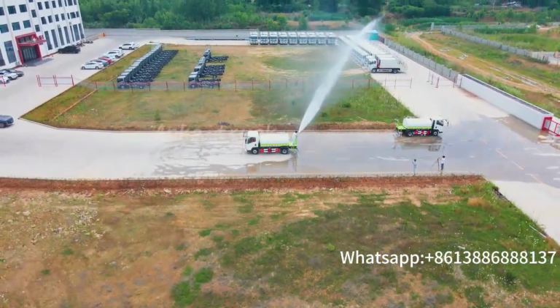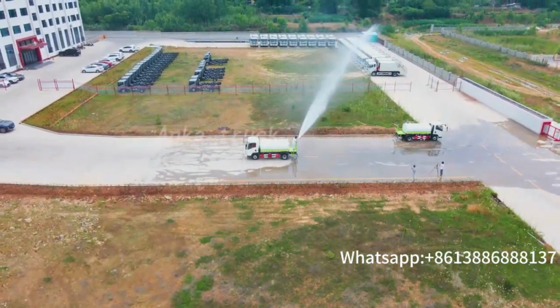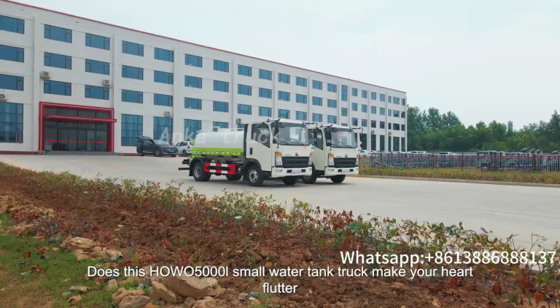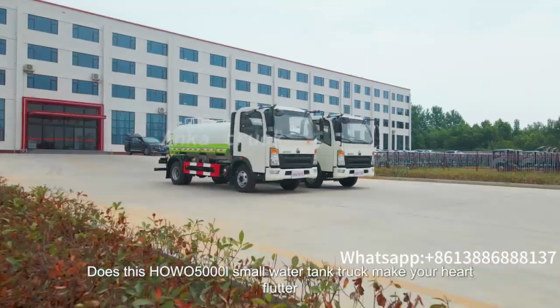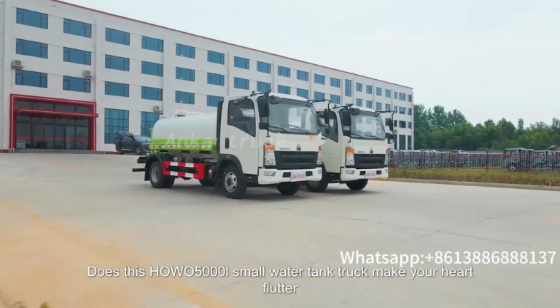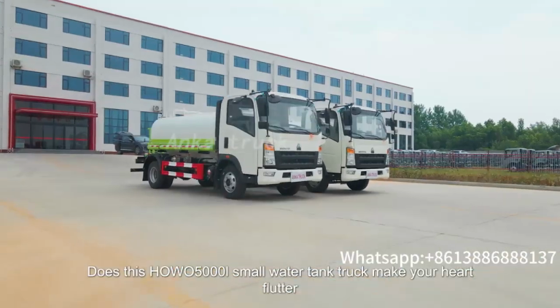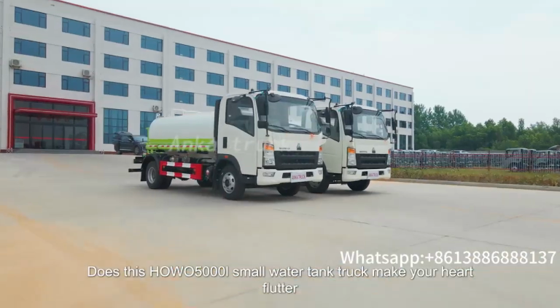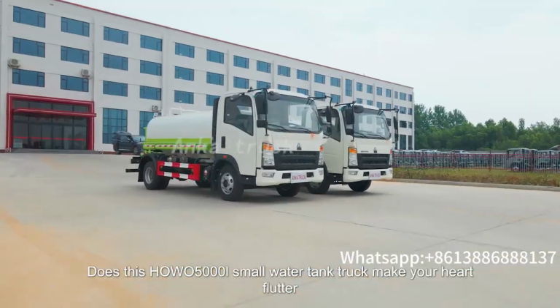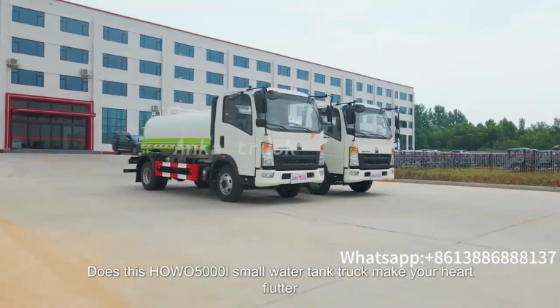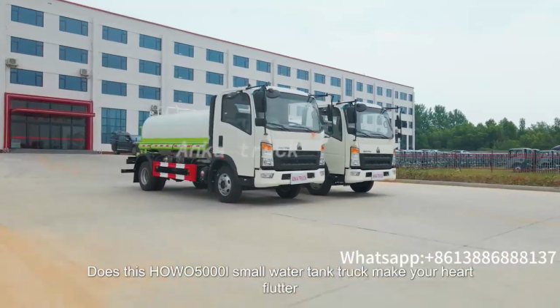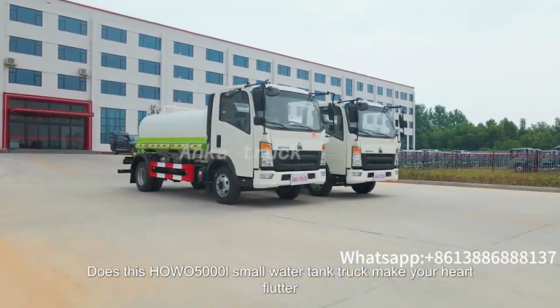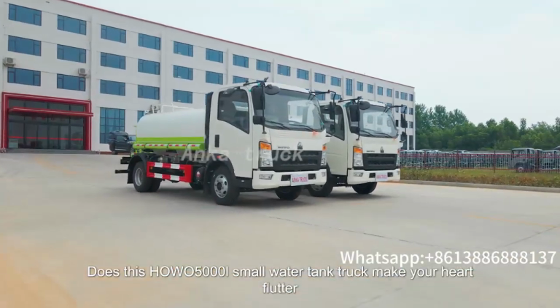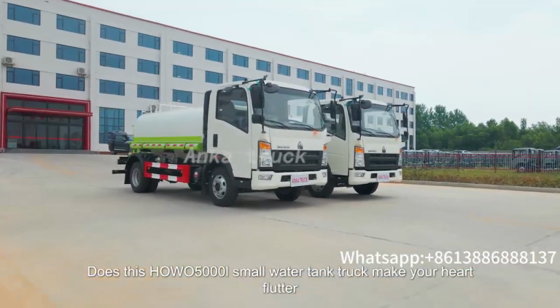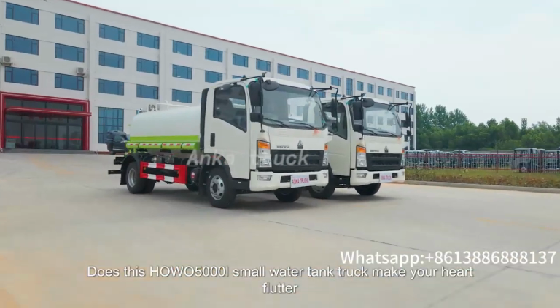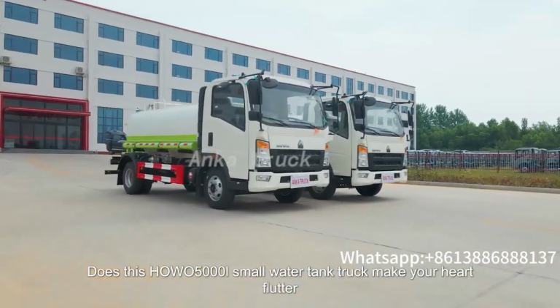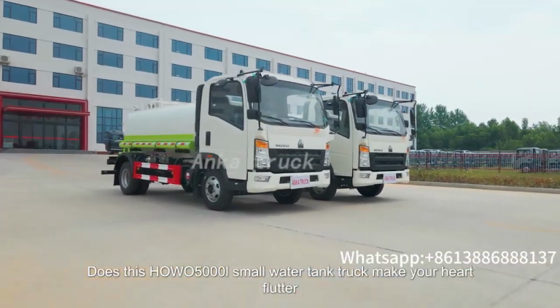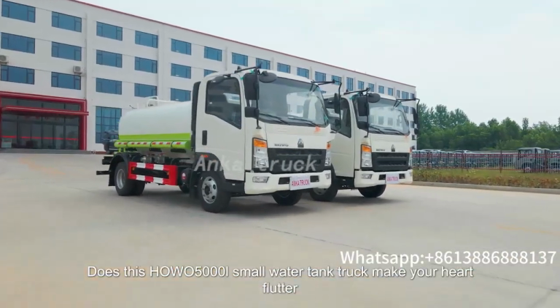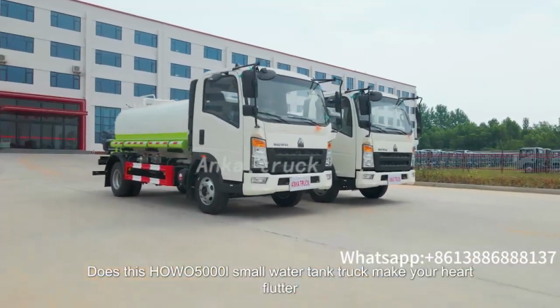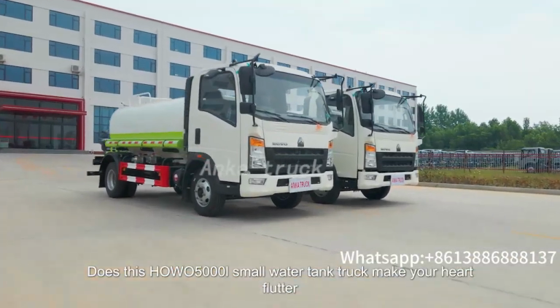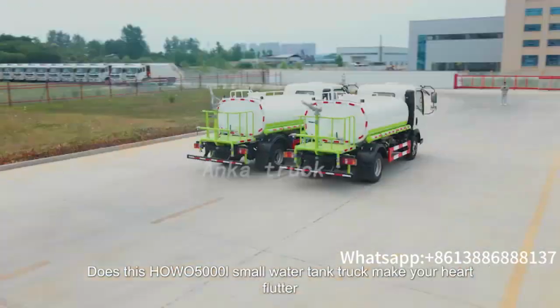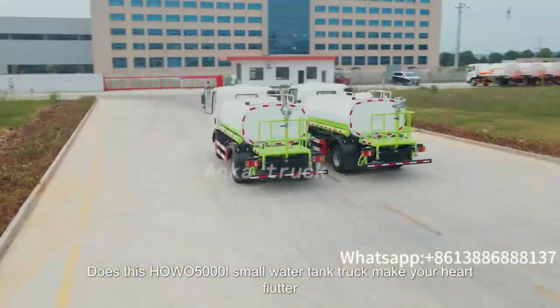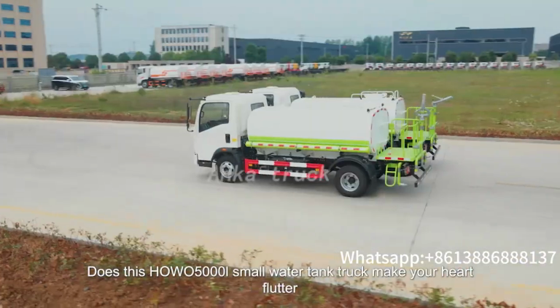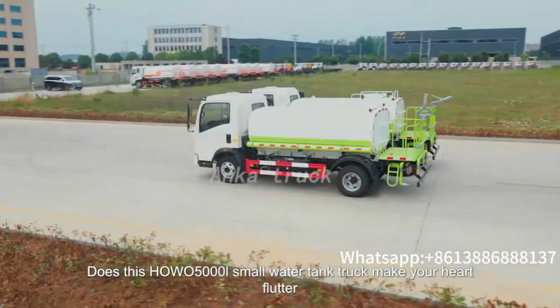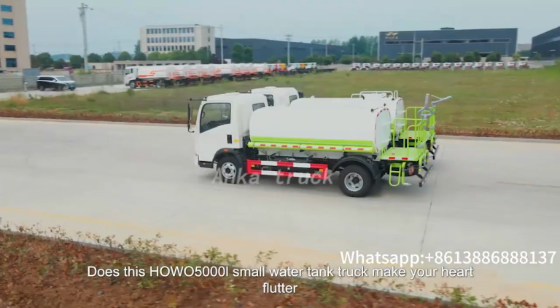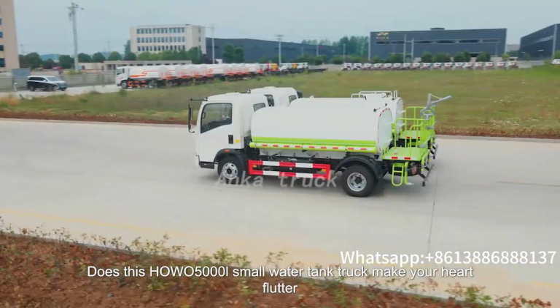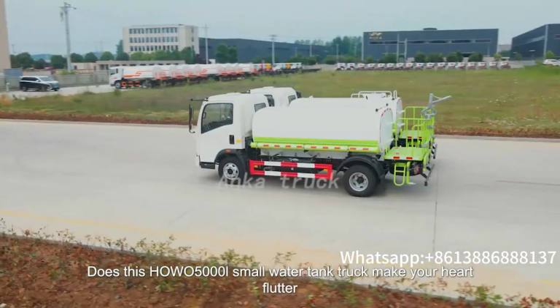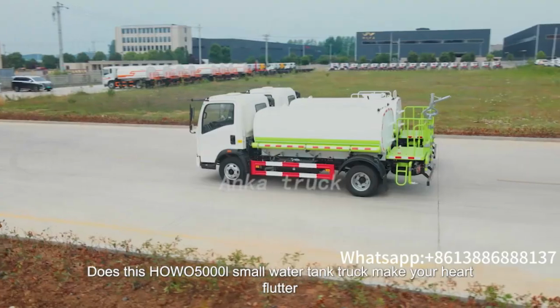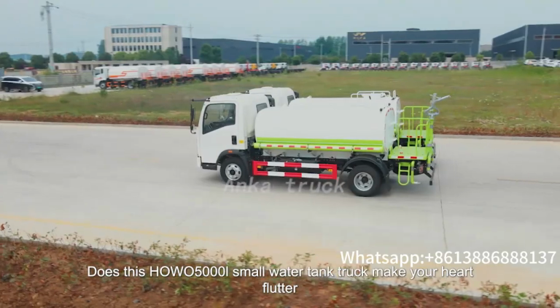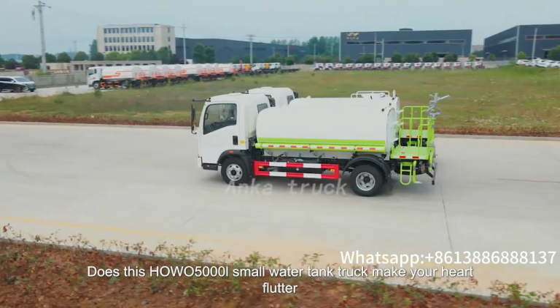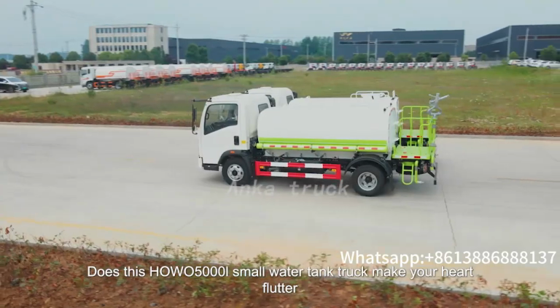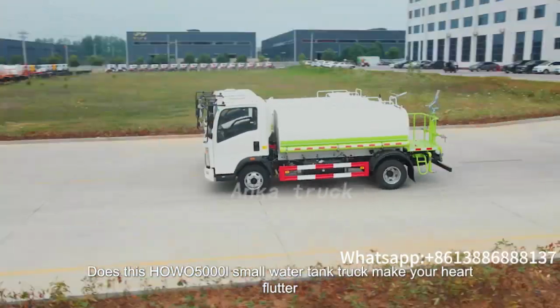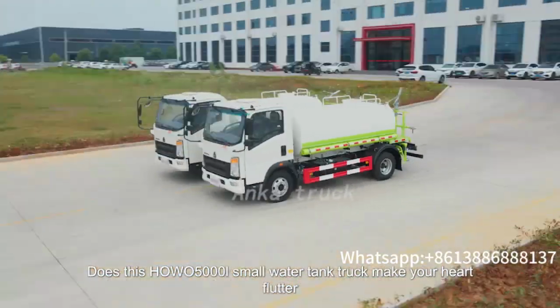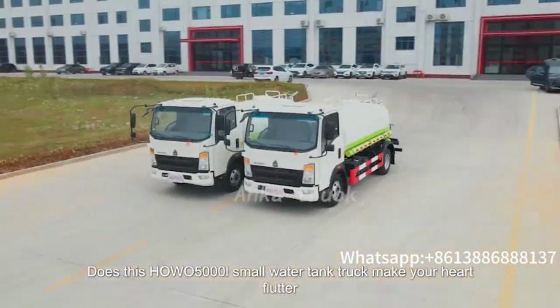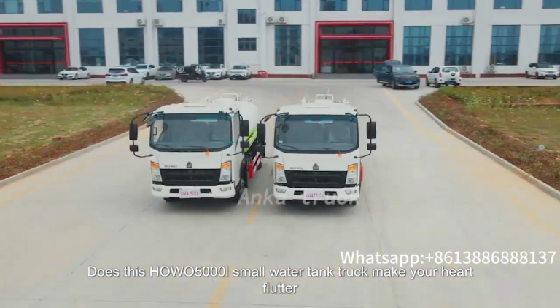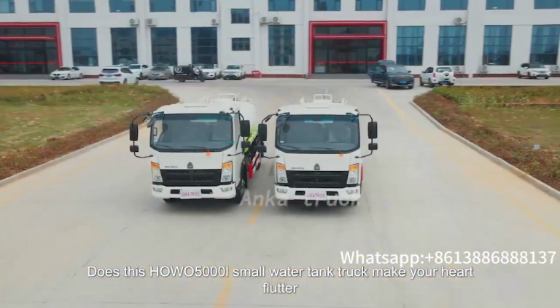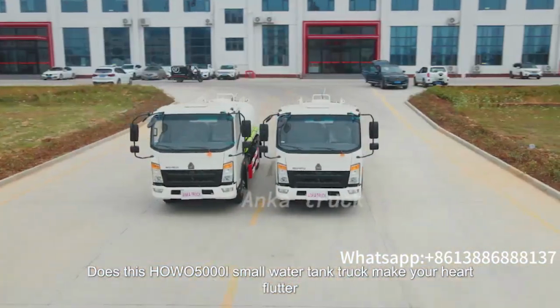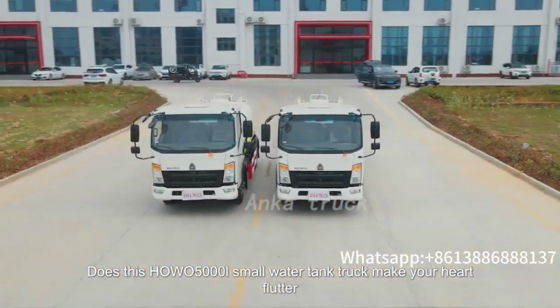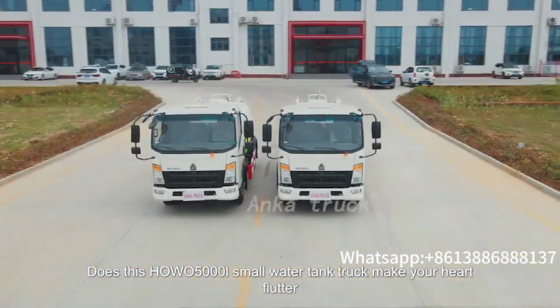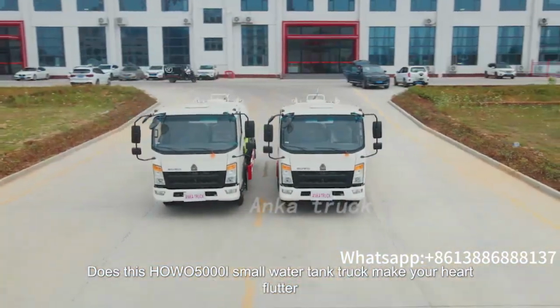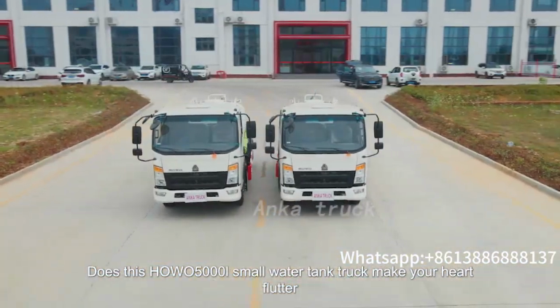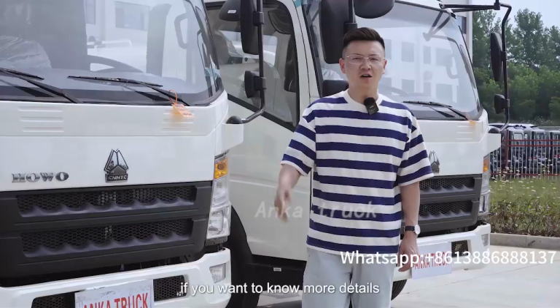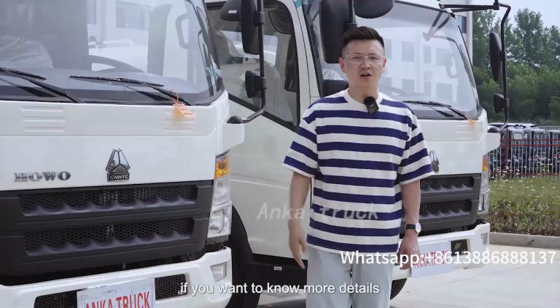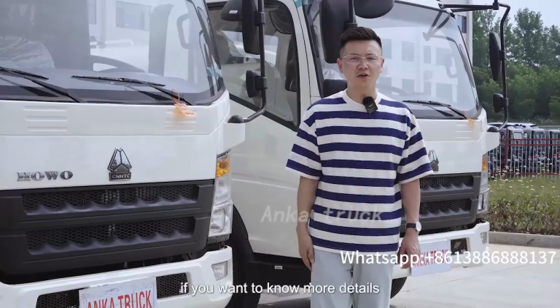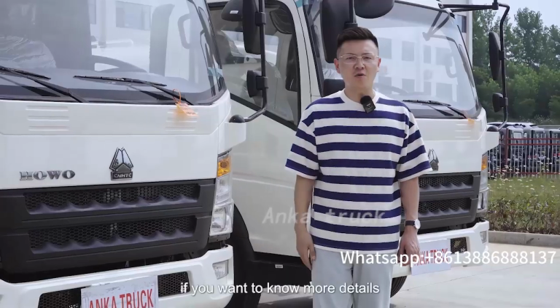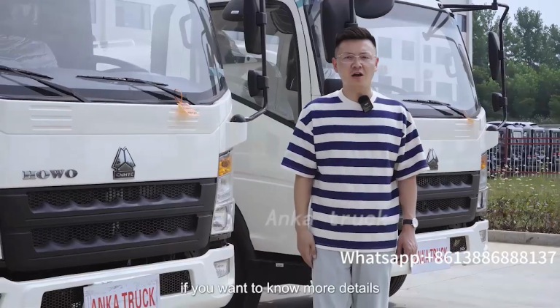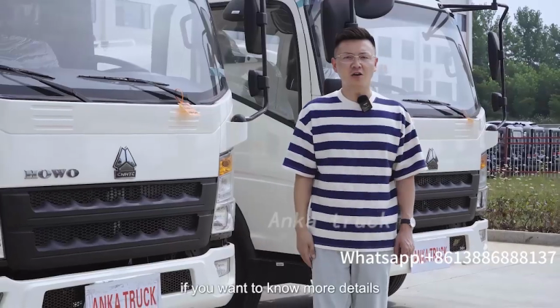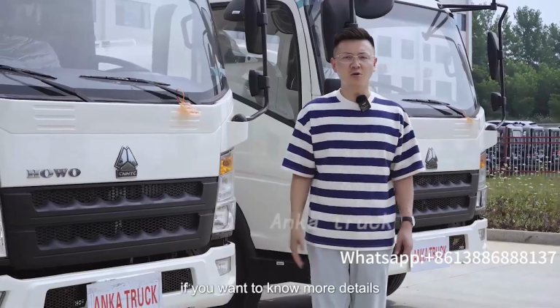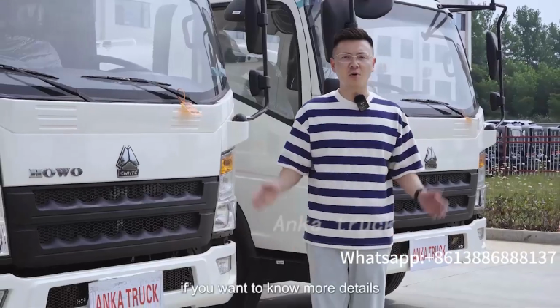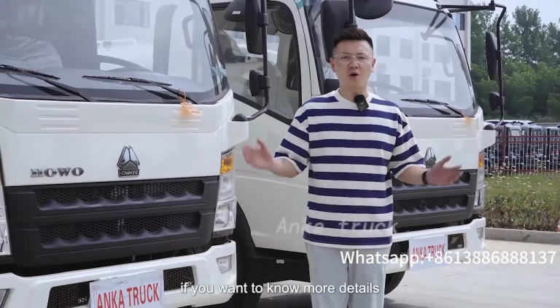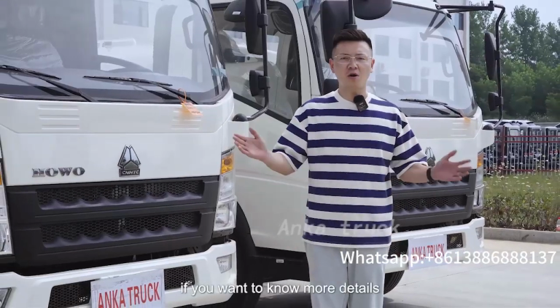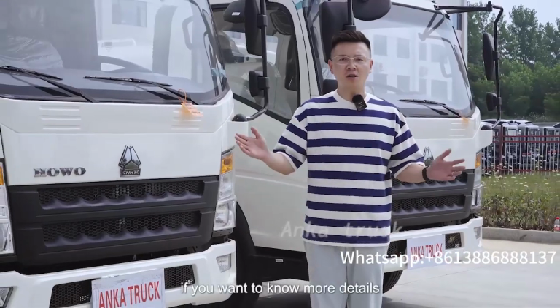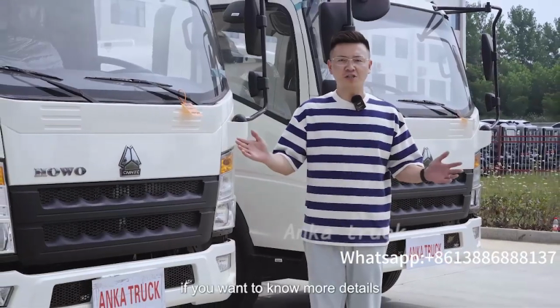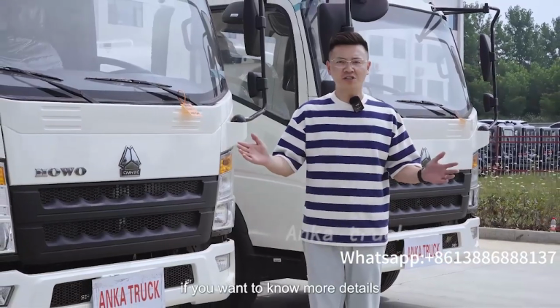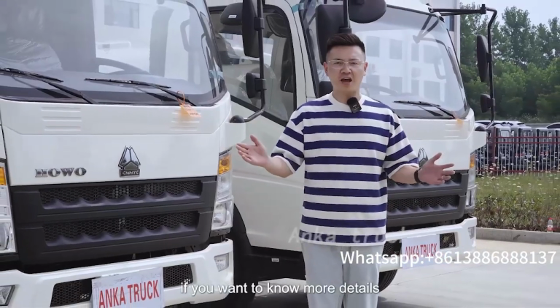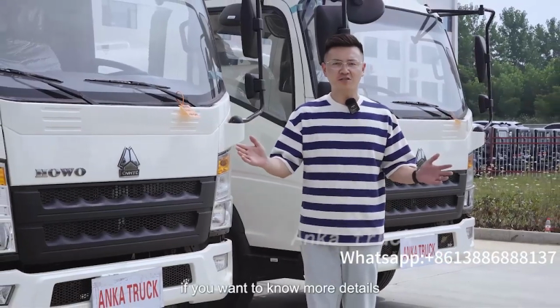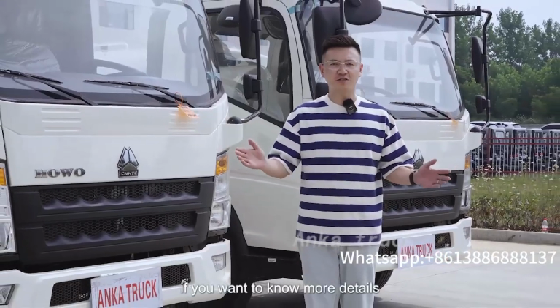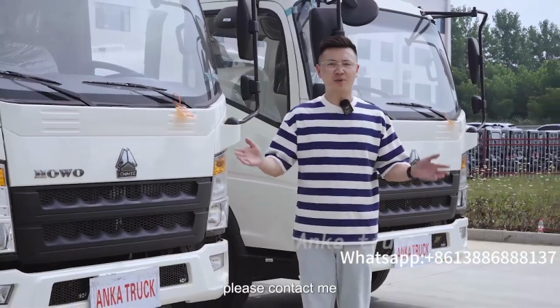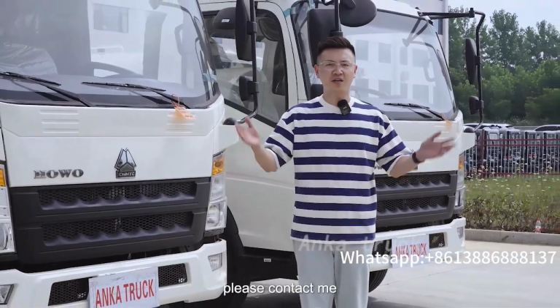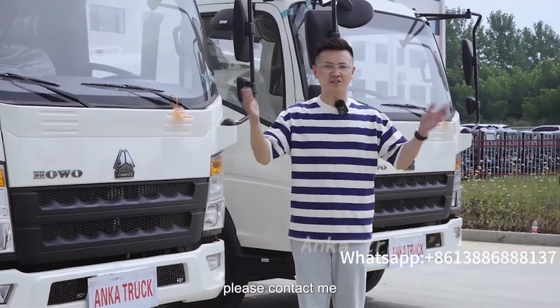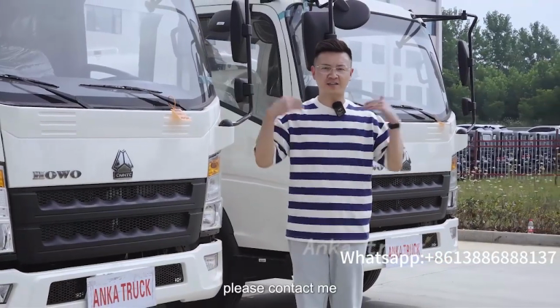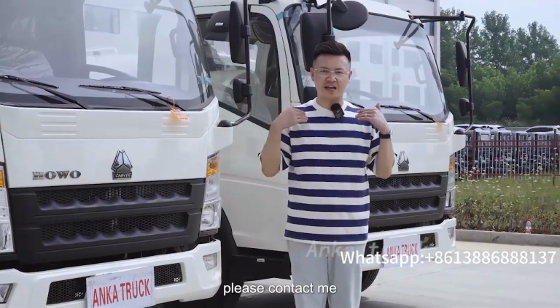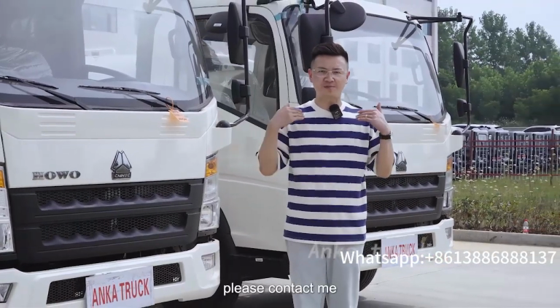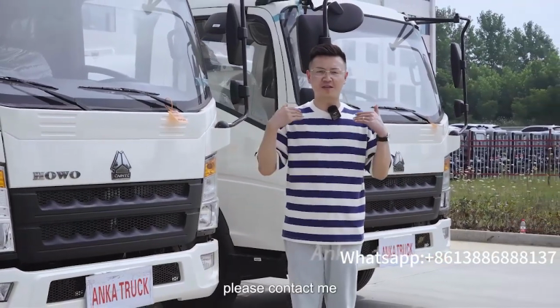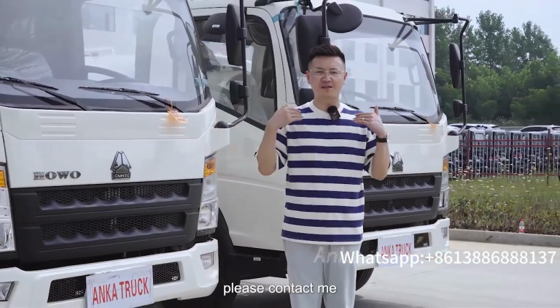This 5,000-liter small water tank truck has a lot to offer. If you want to know more details, please contact me.